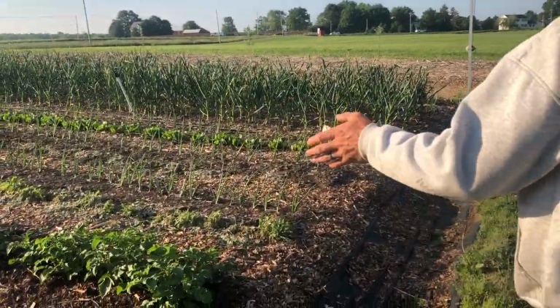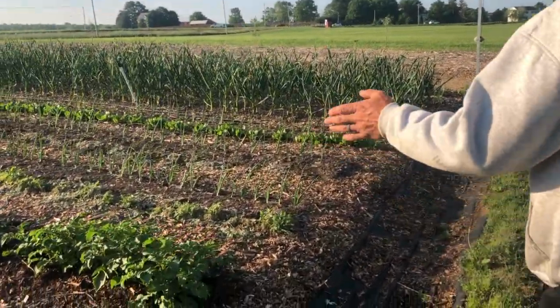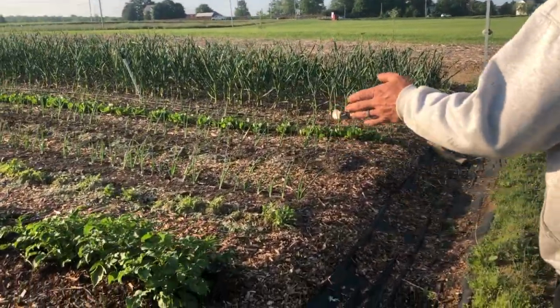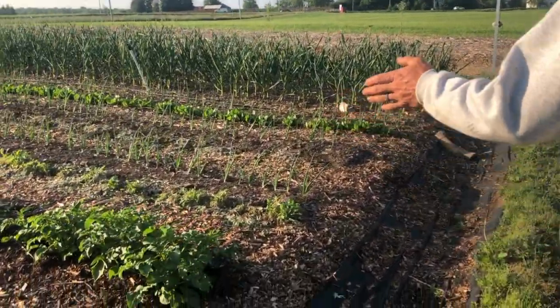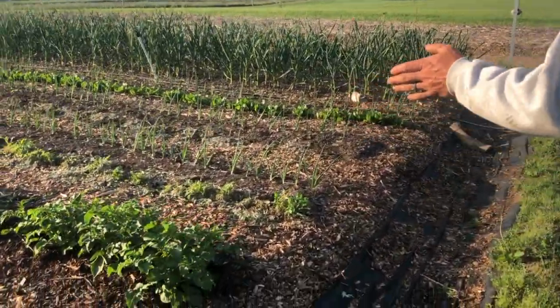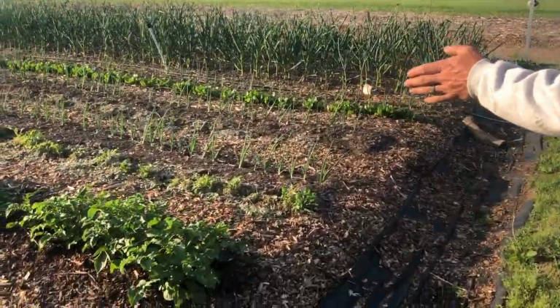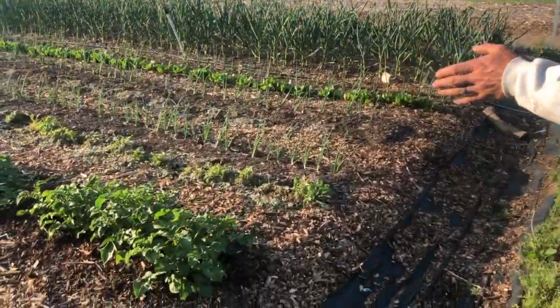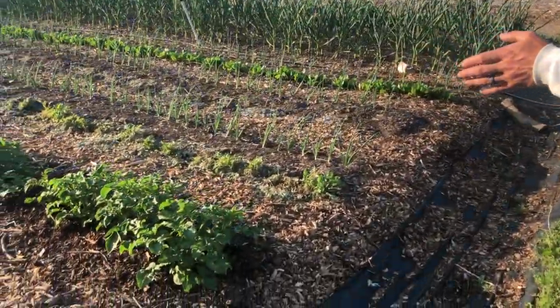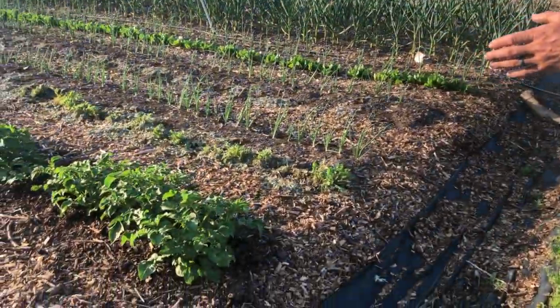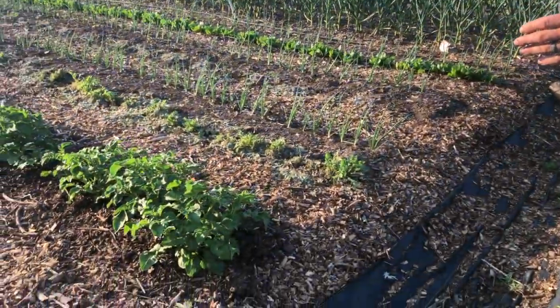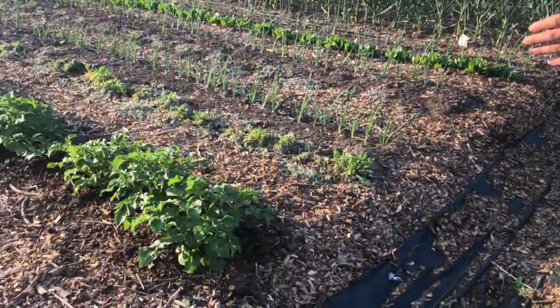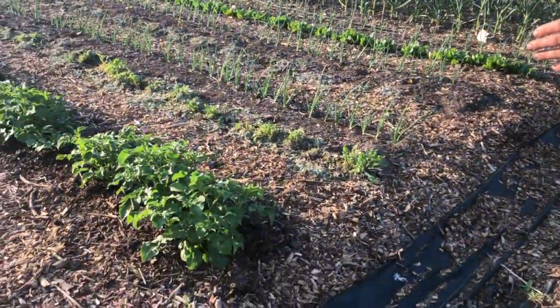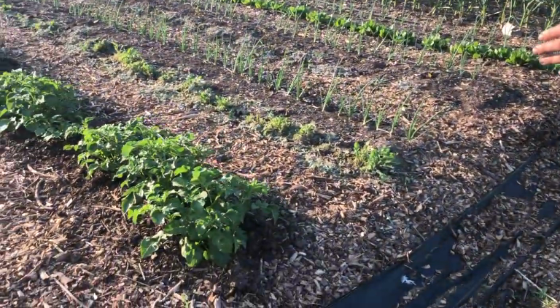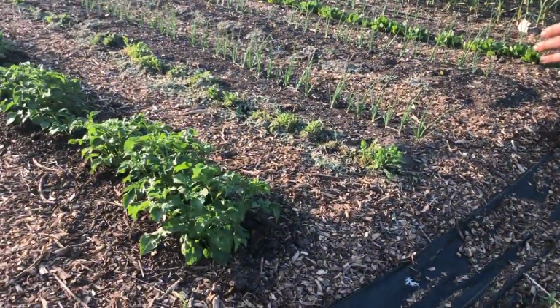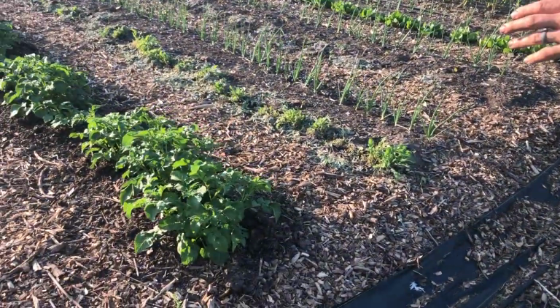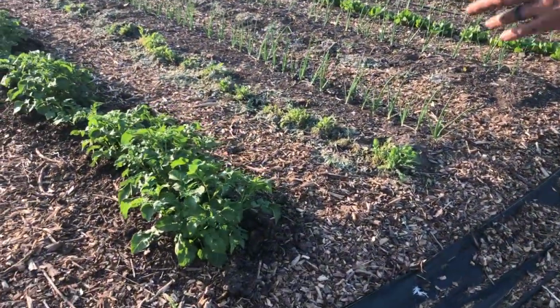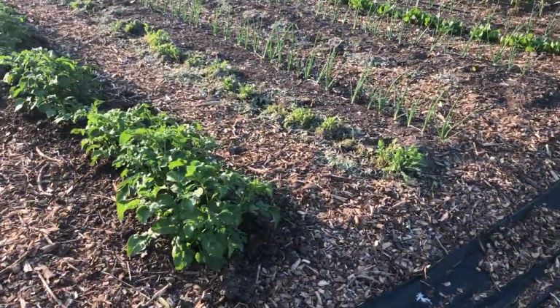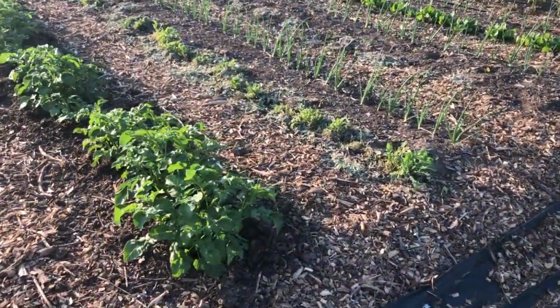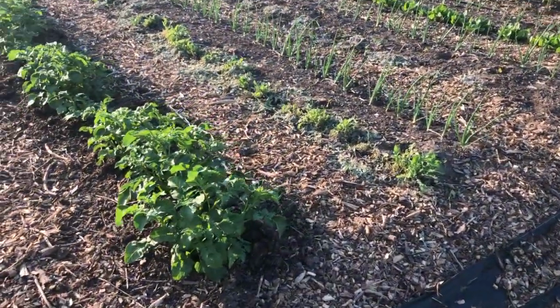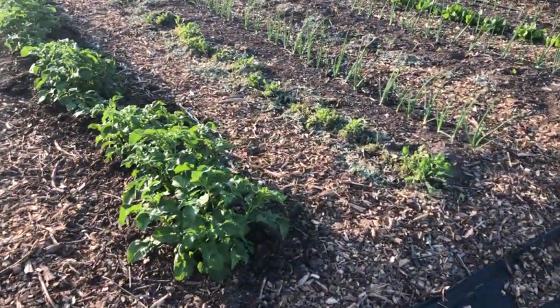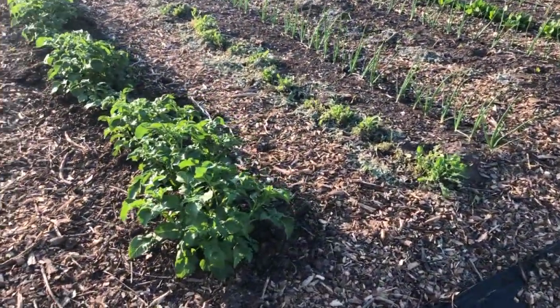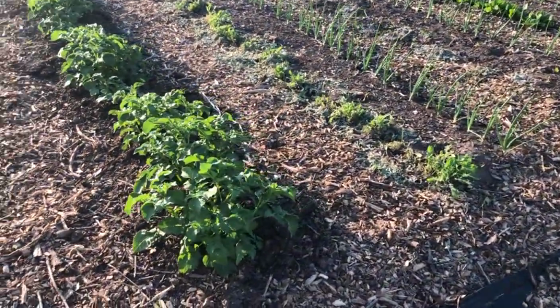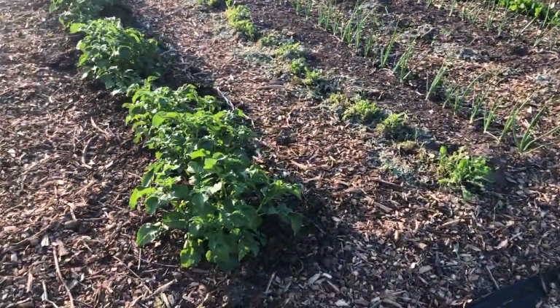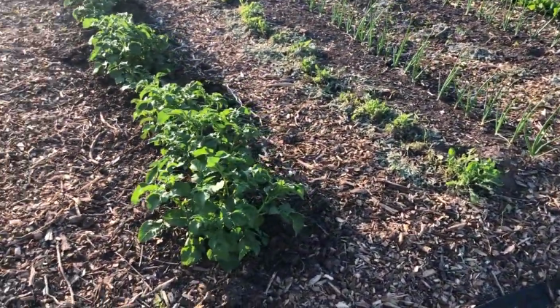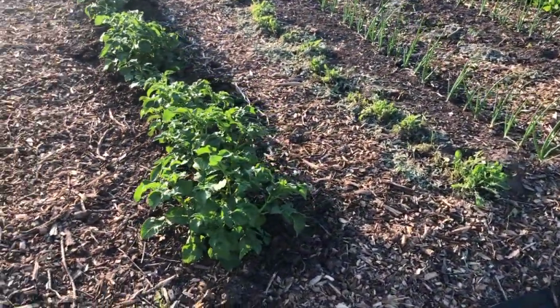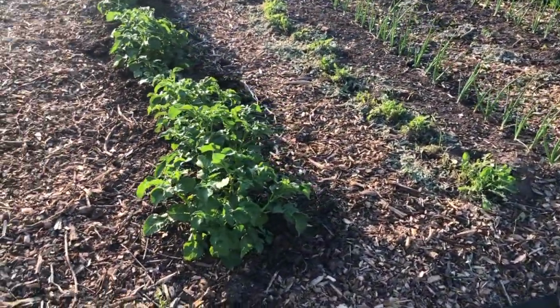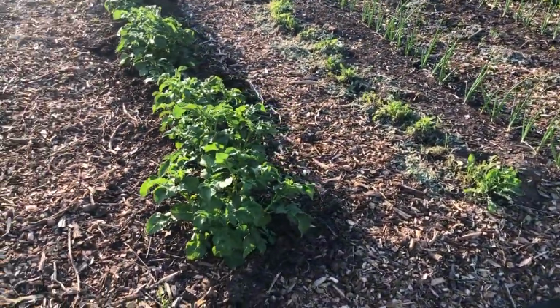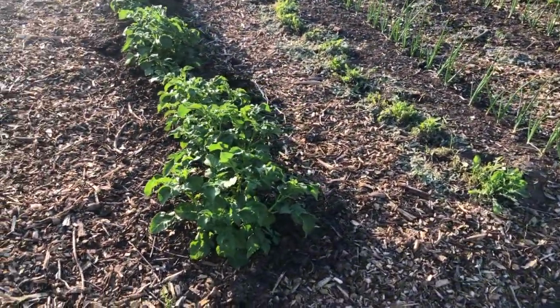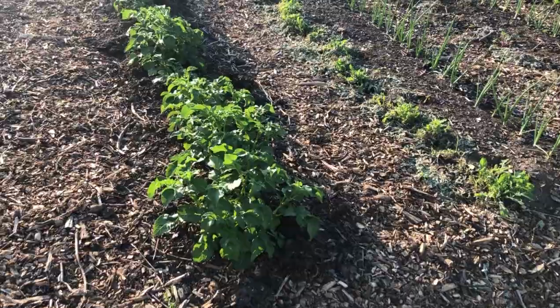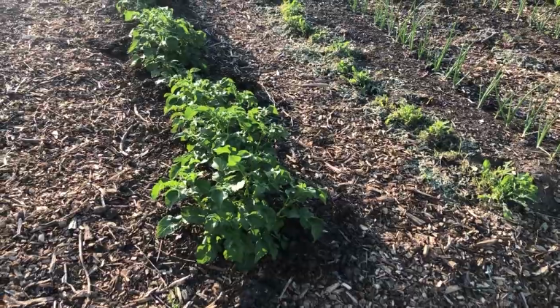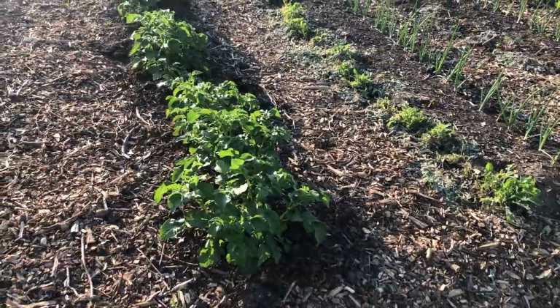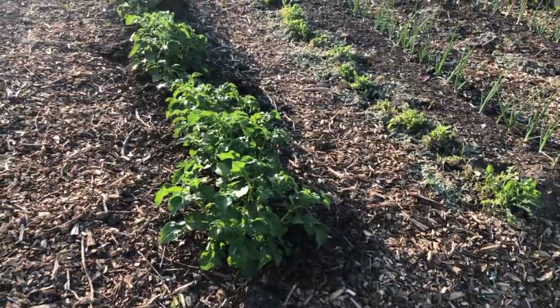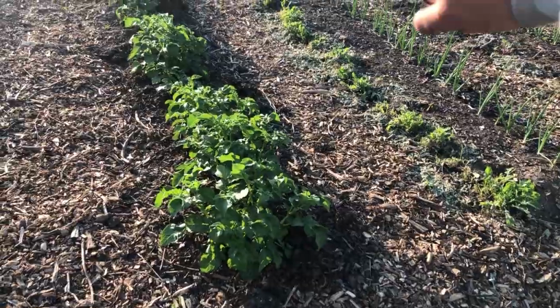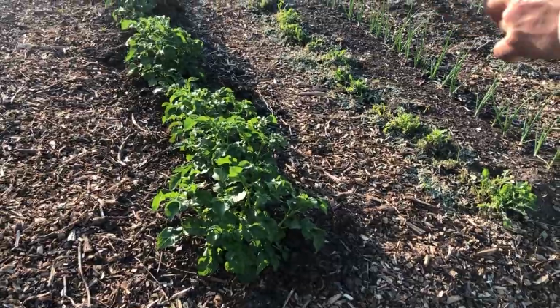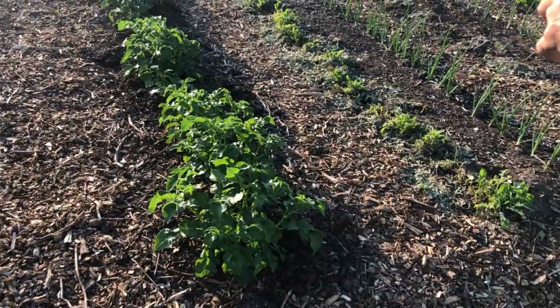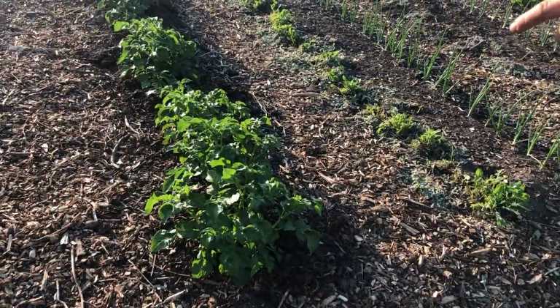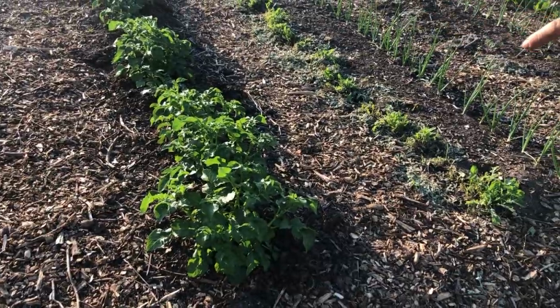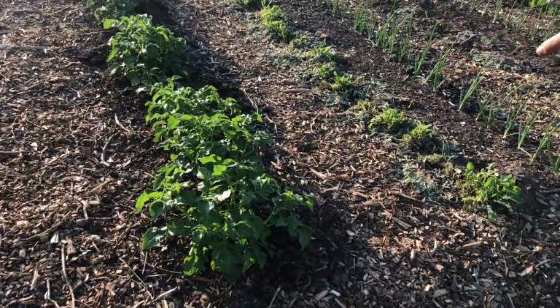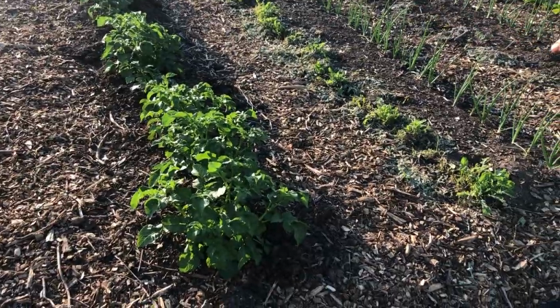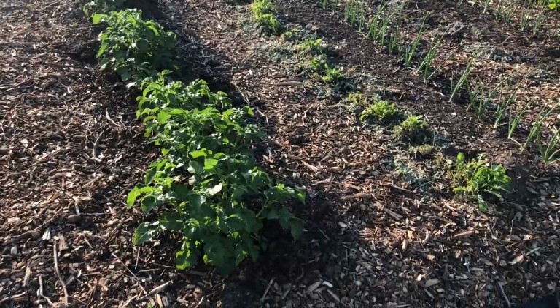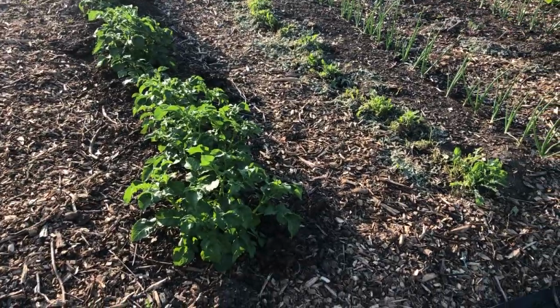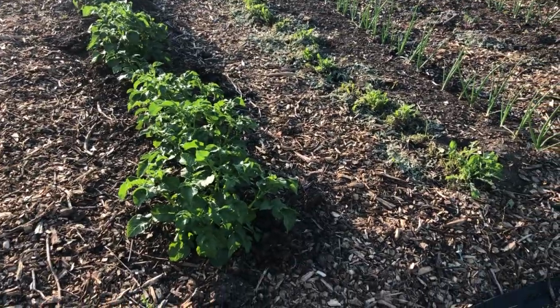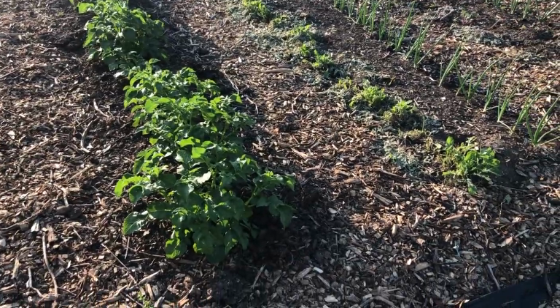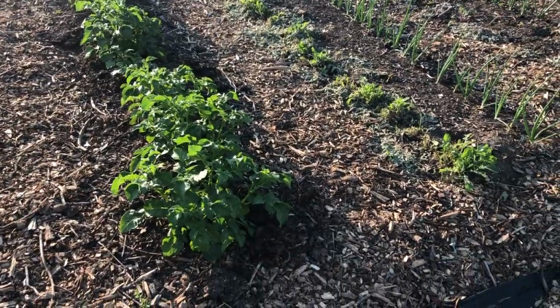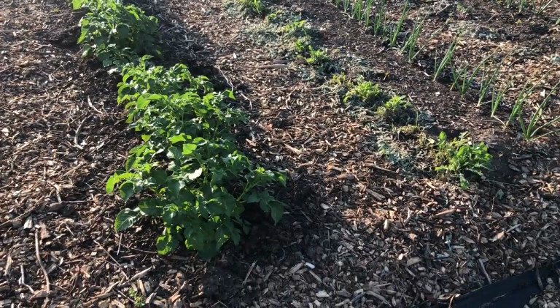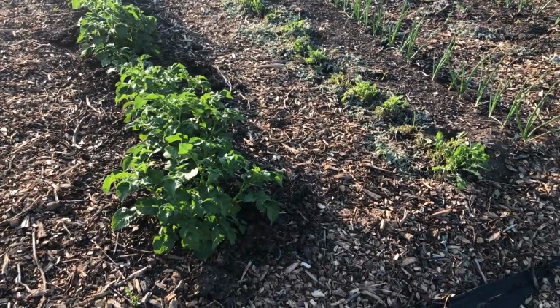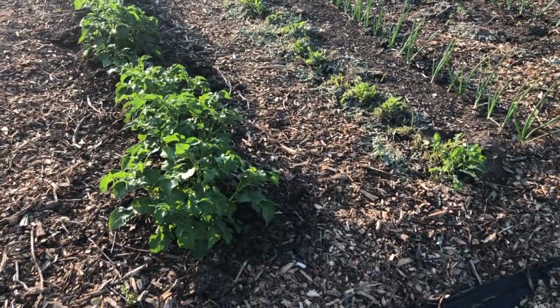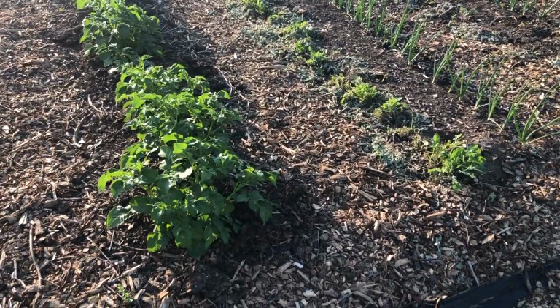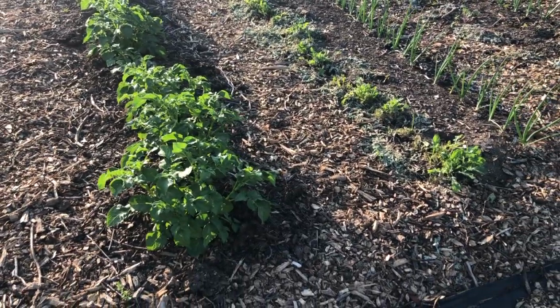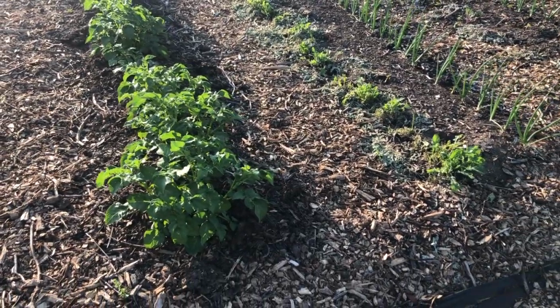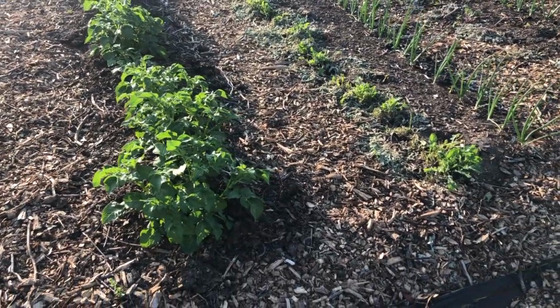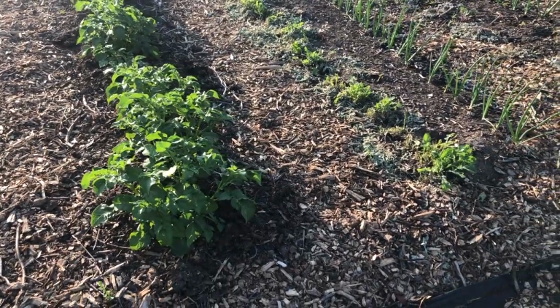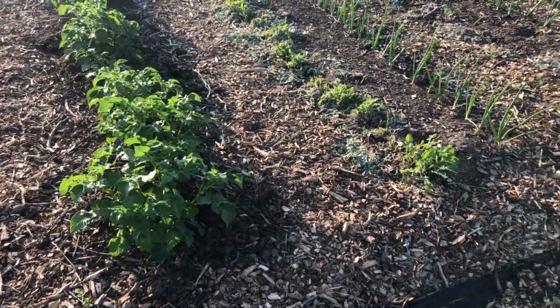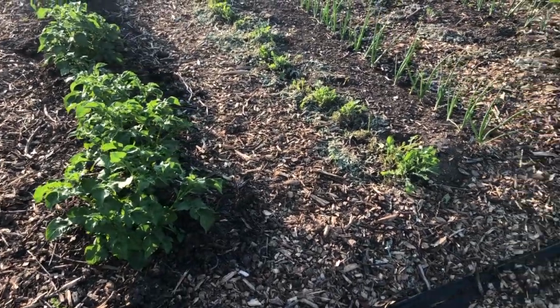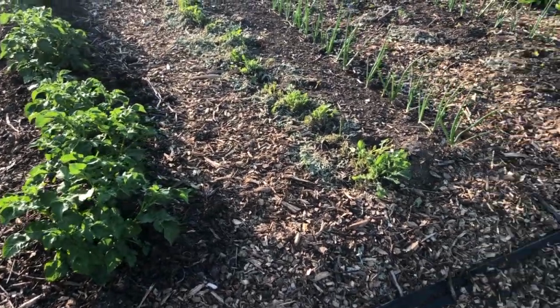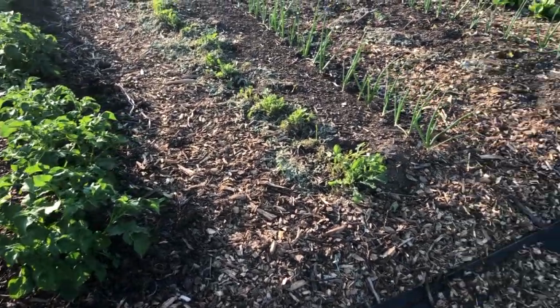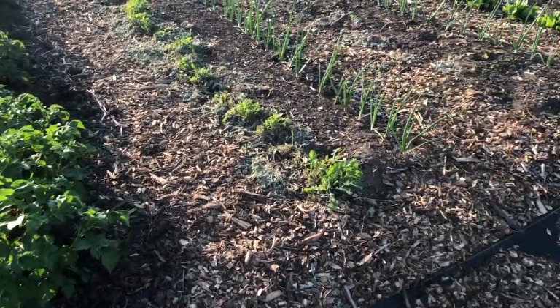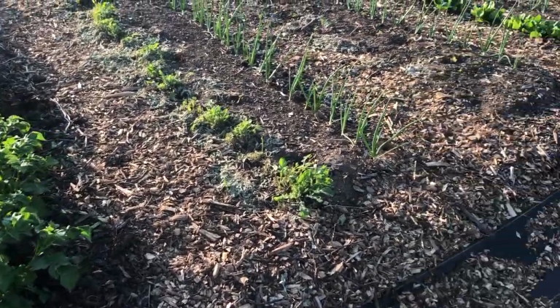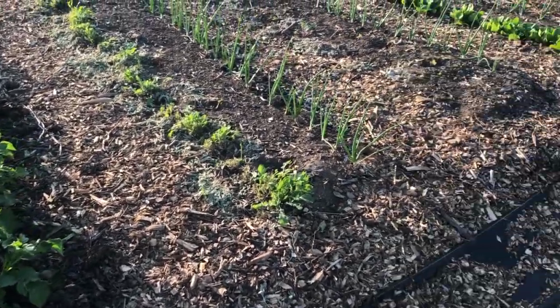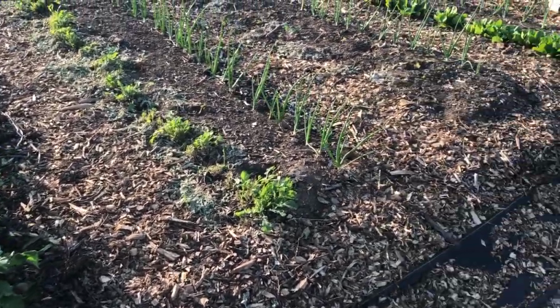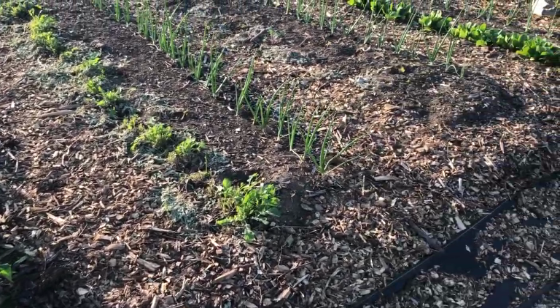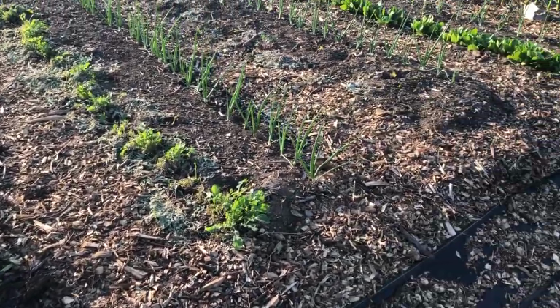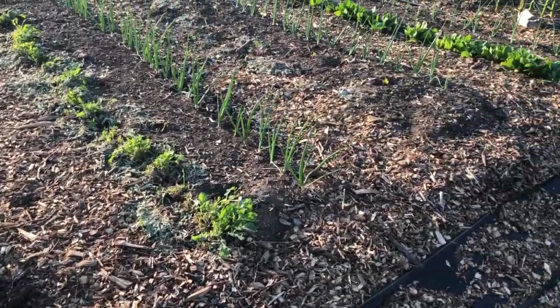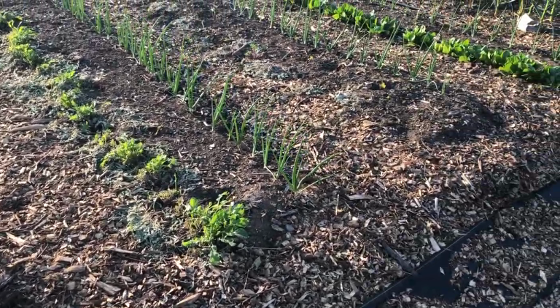We got potatoes. The other bed, we had two rows on the bed here and we just did one row — just kind of comparing what does better.